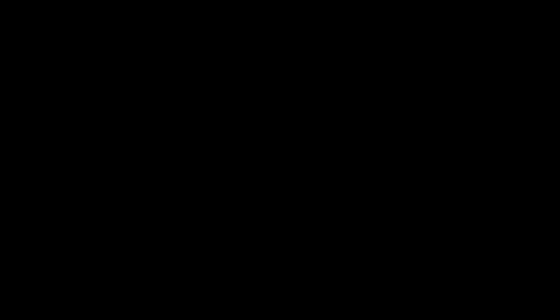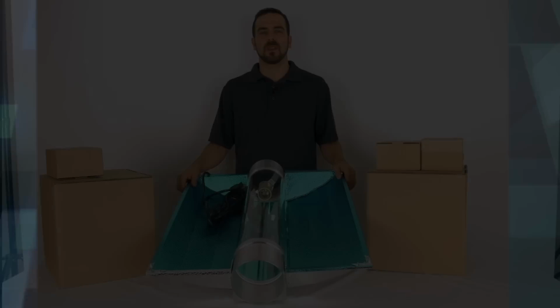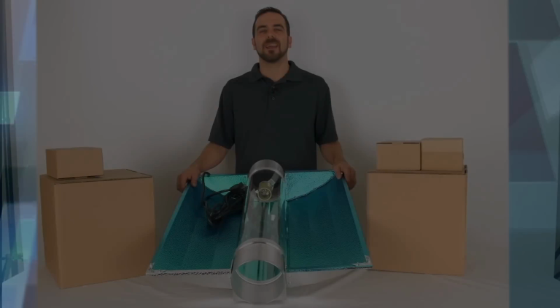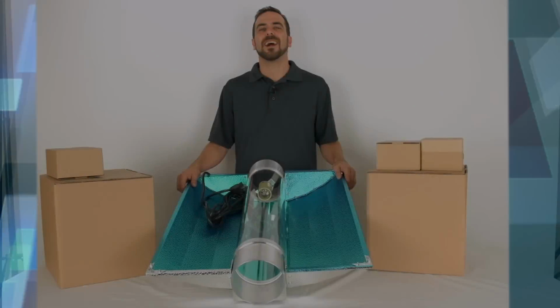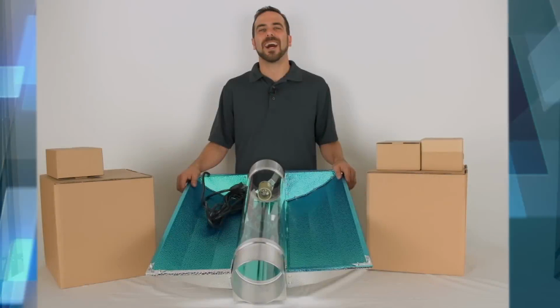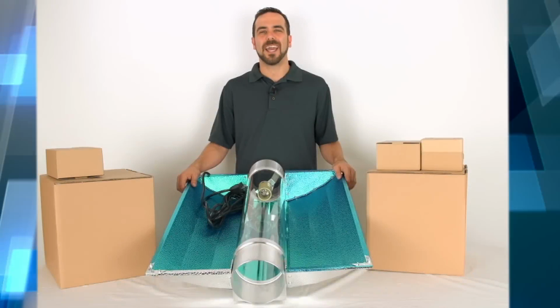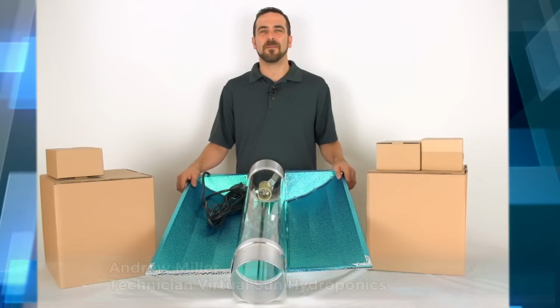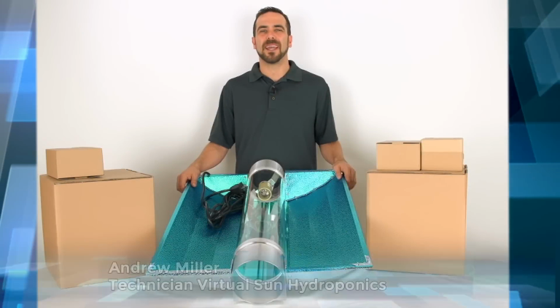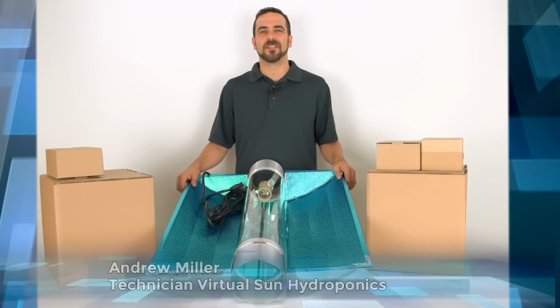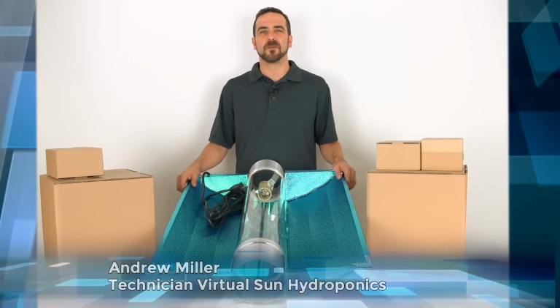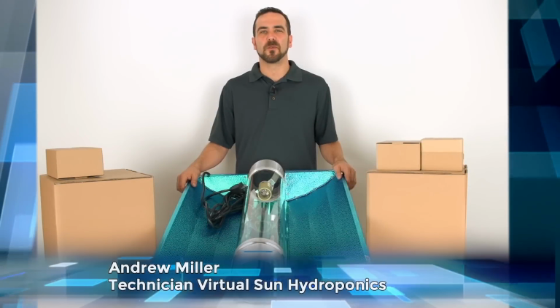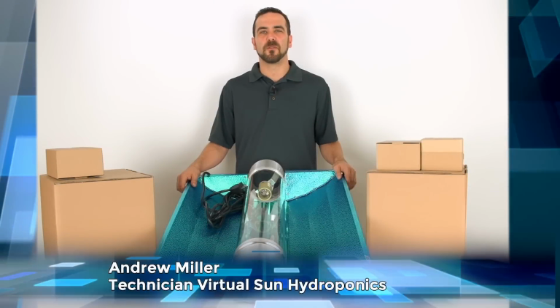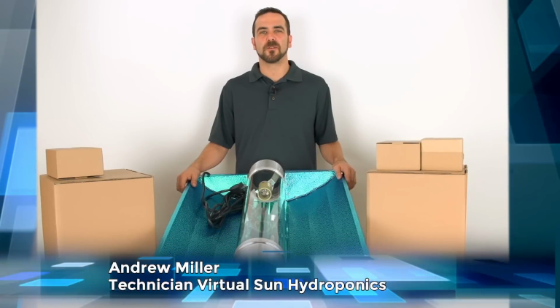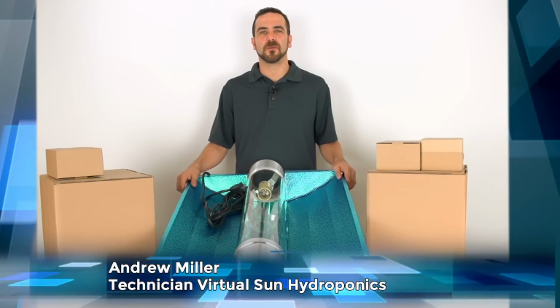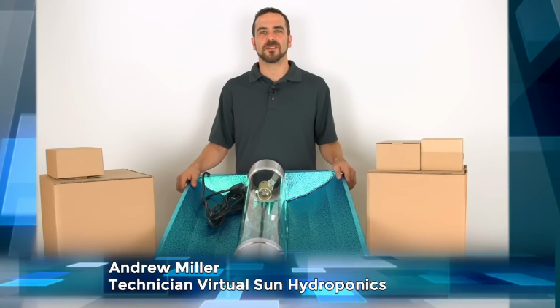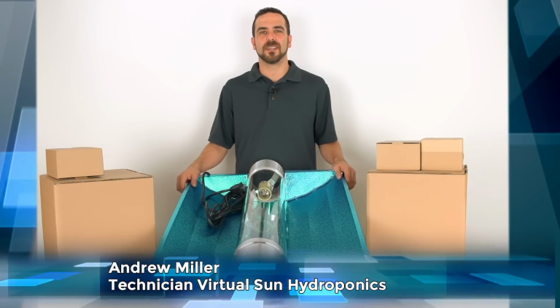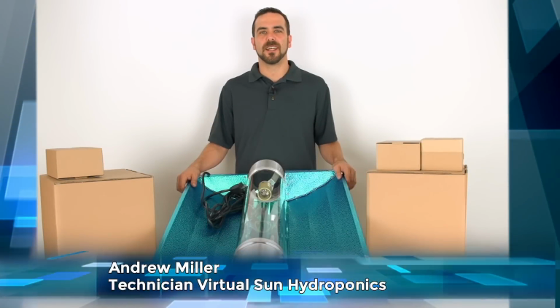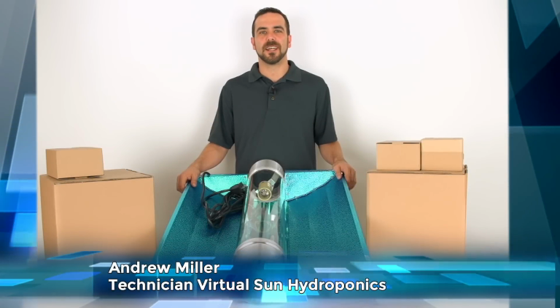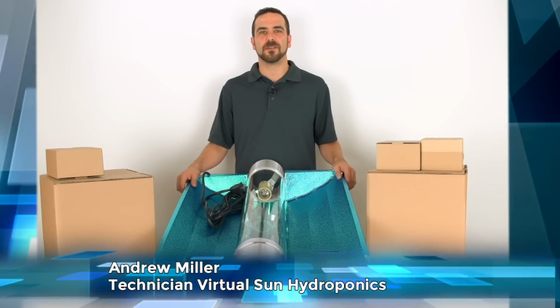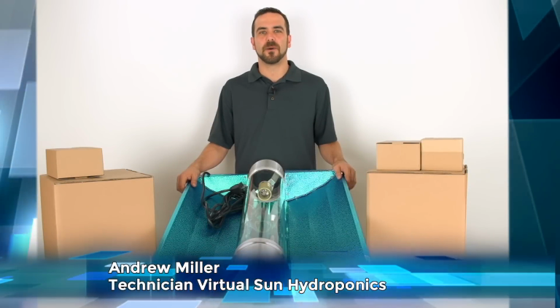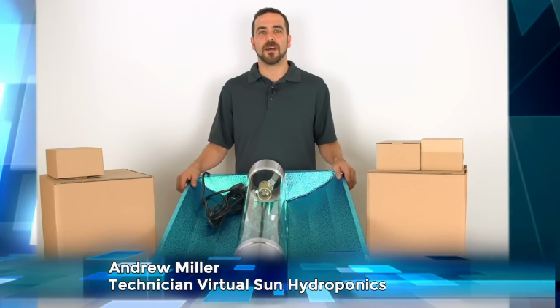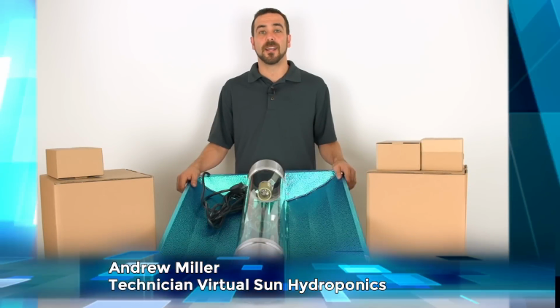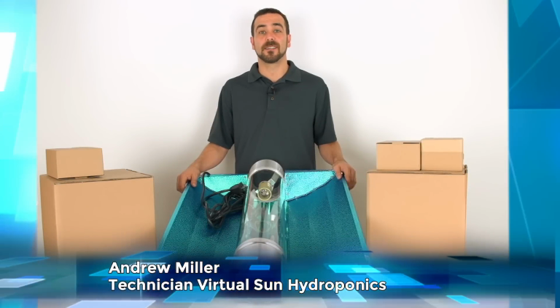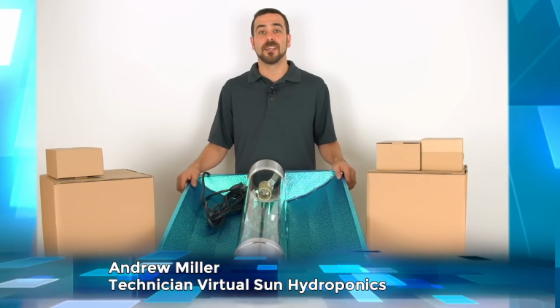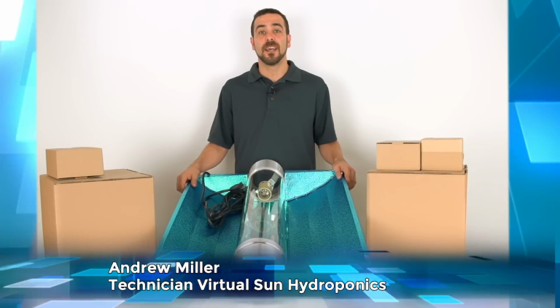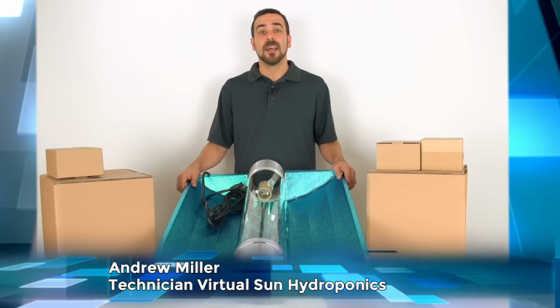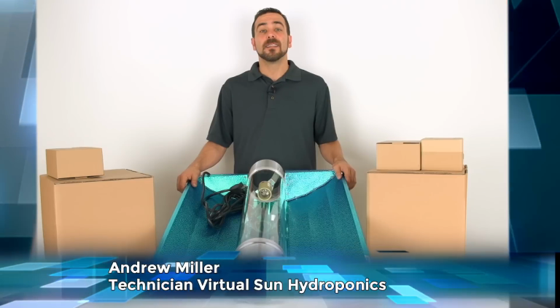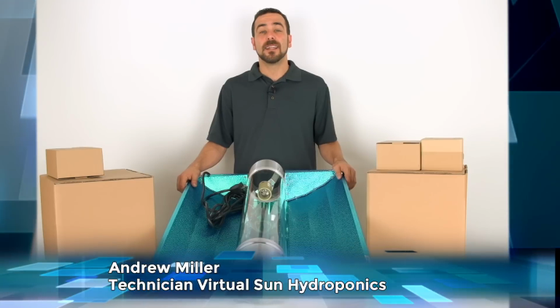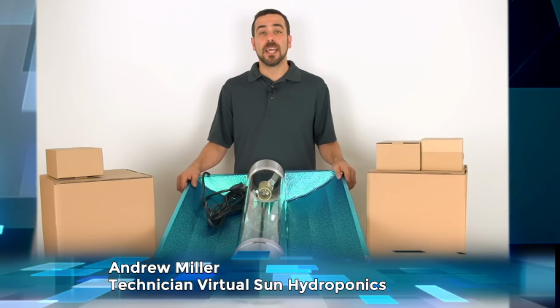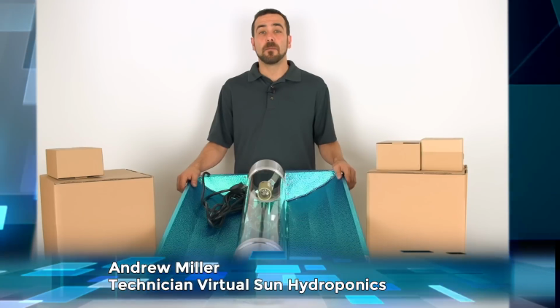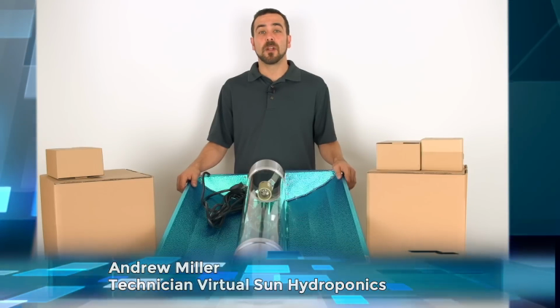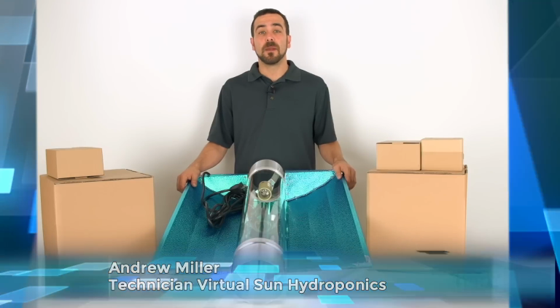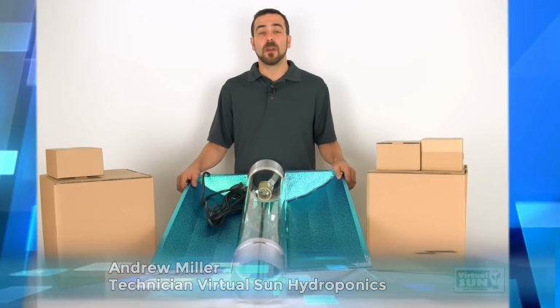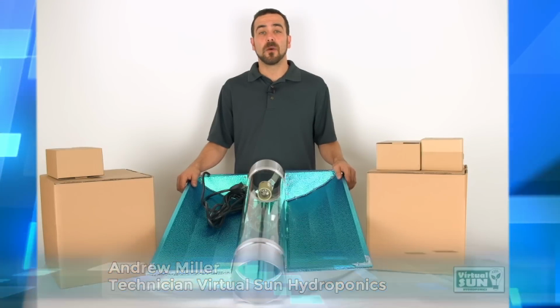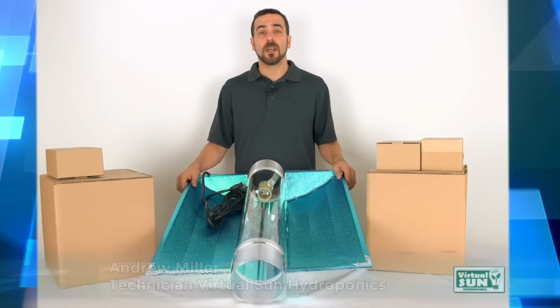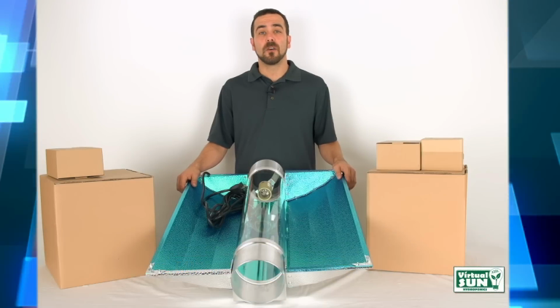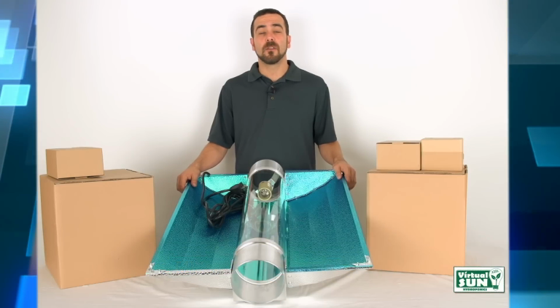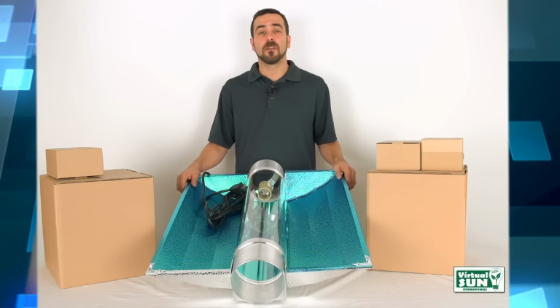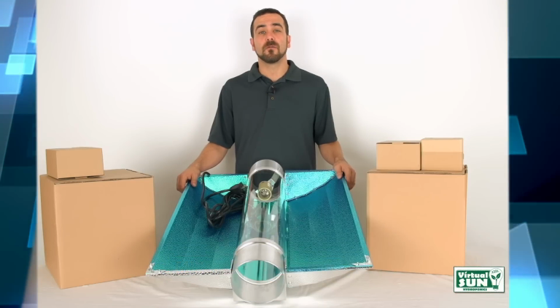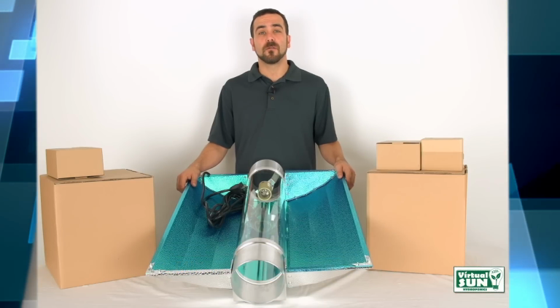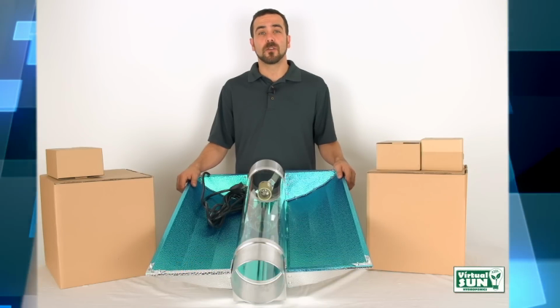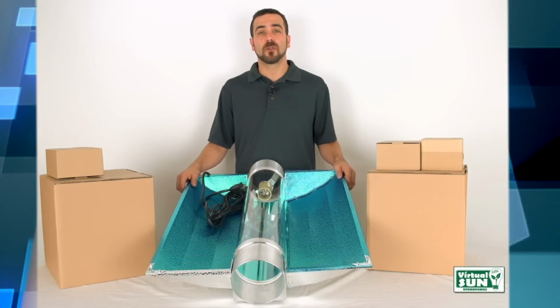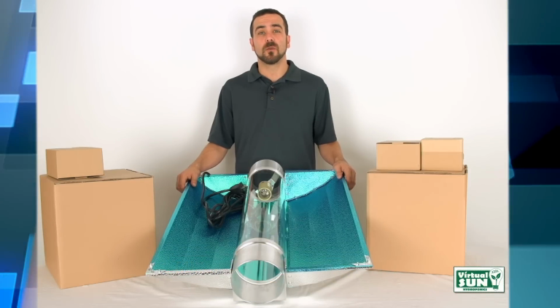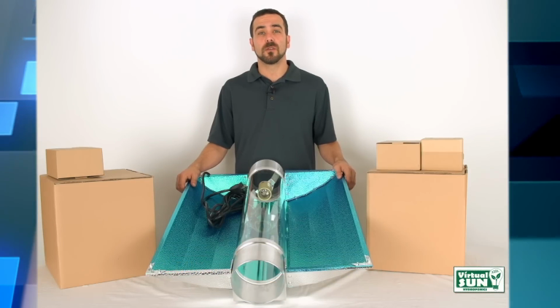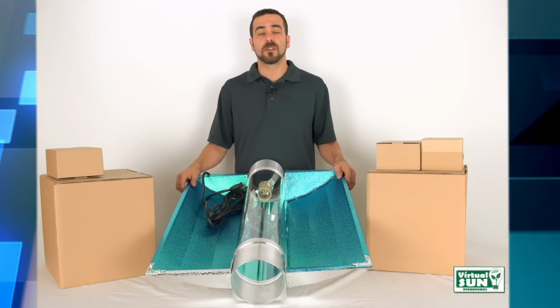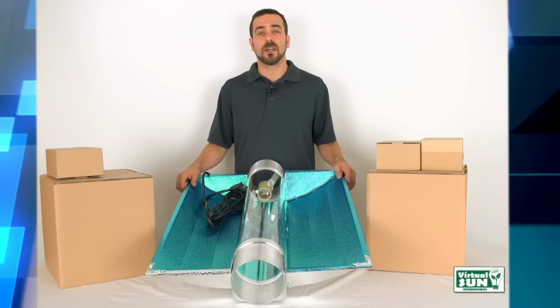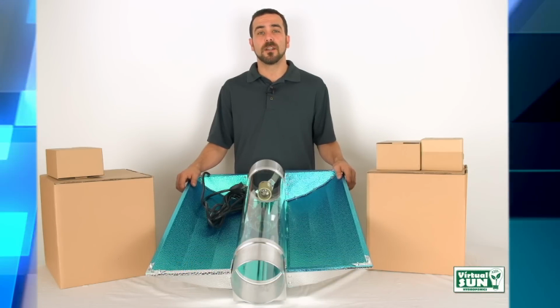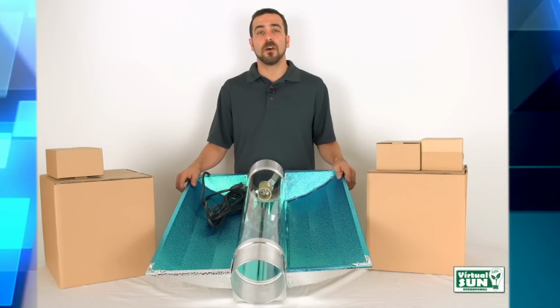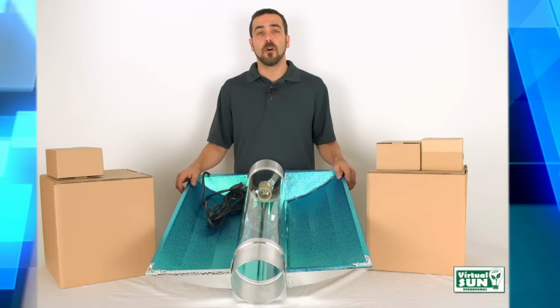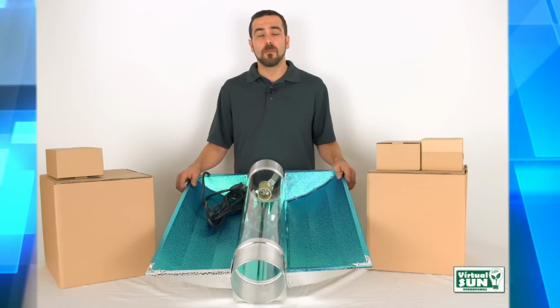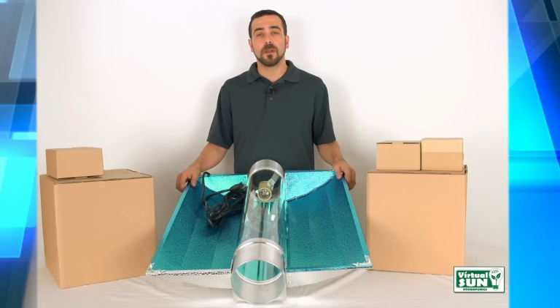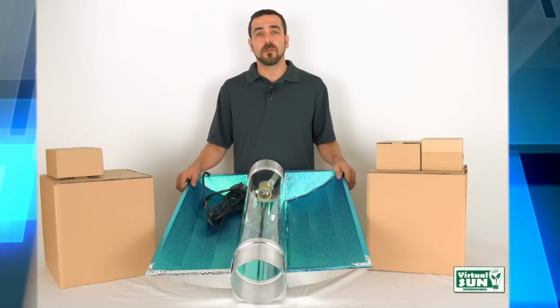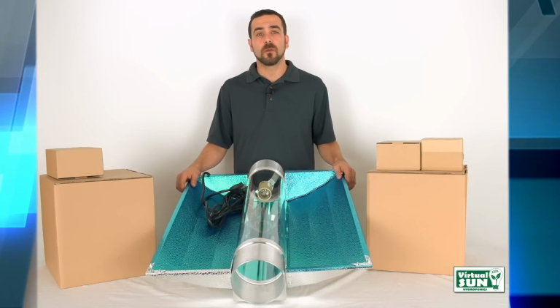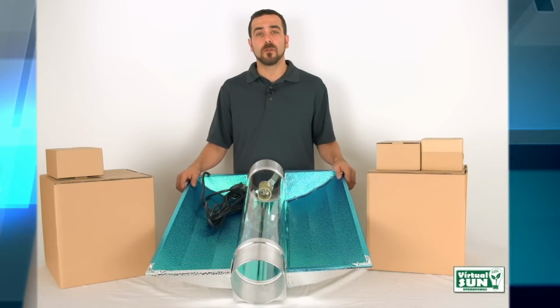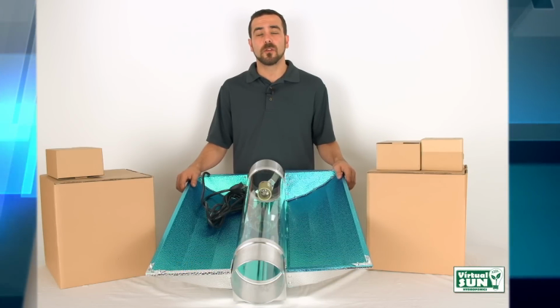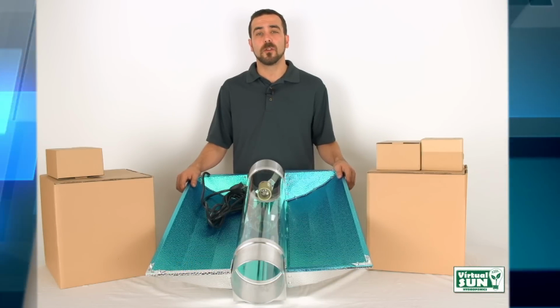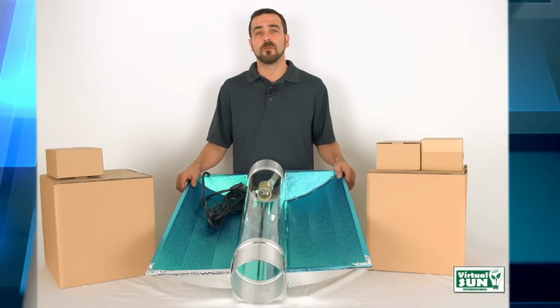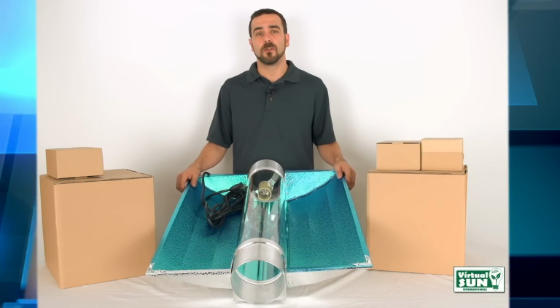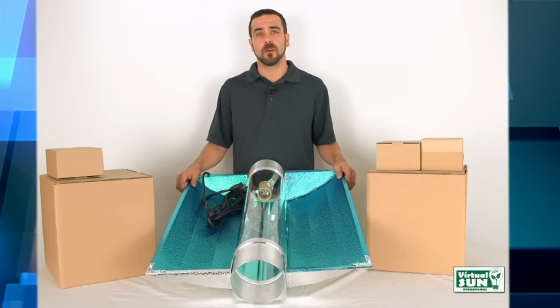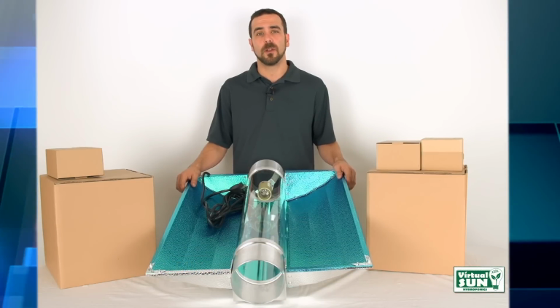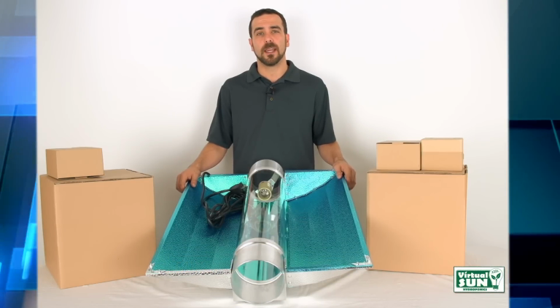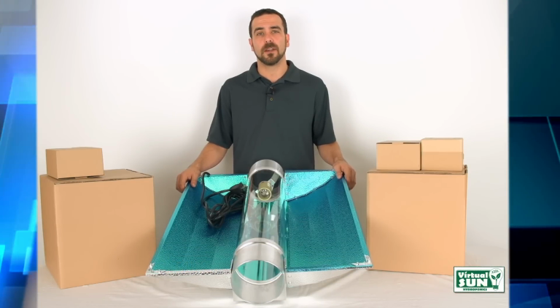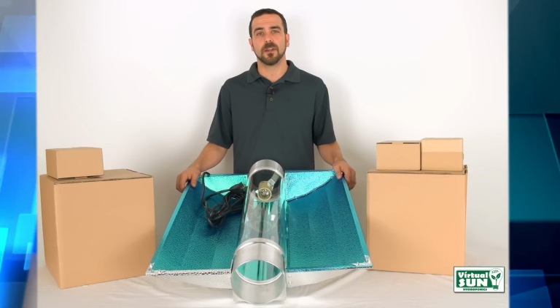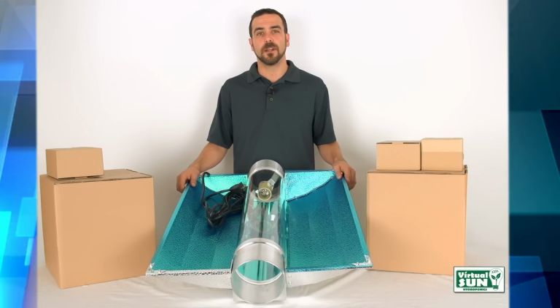Hi, I'm Andrew with Virtual Sun Hydroponics. Today I'm going to be going over the Virtual Sun Open Cool Tube Grow Light Hood.